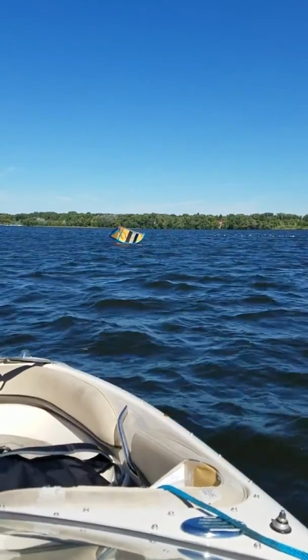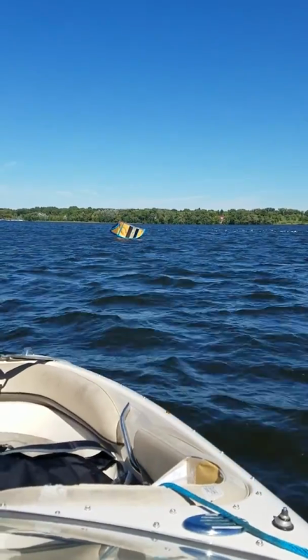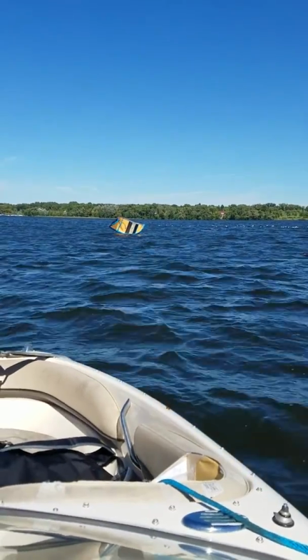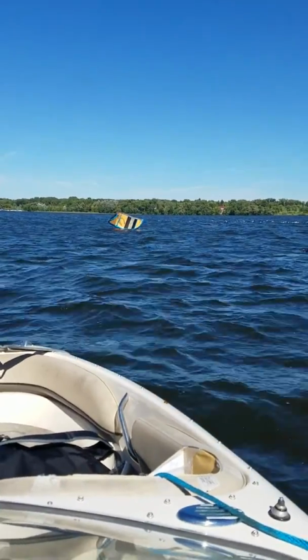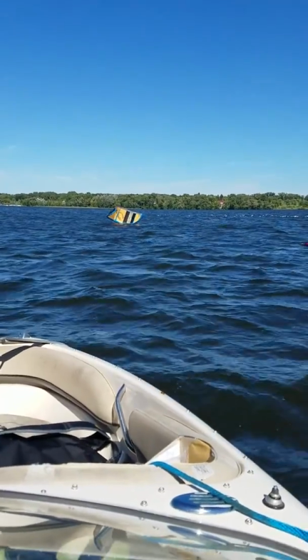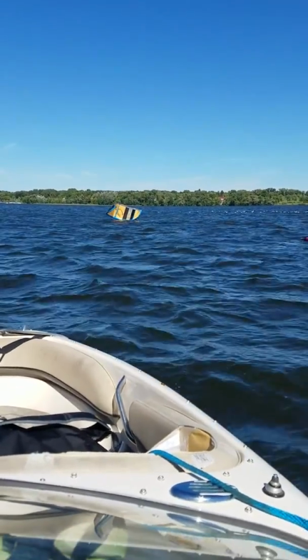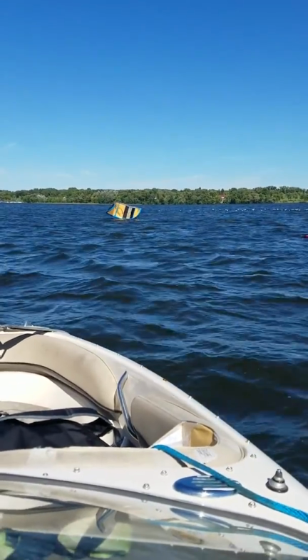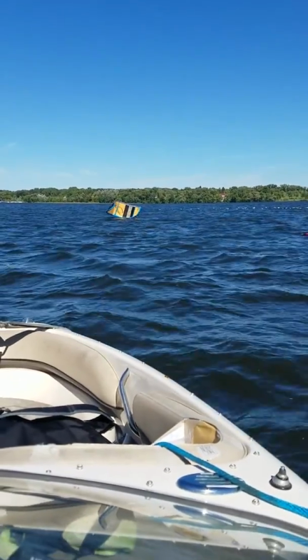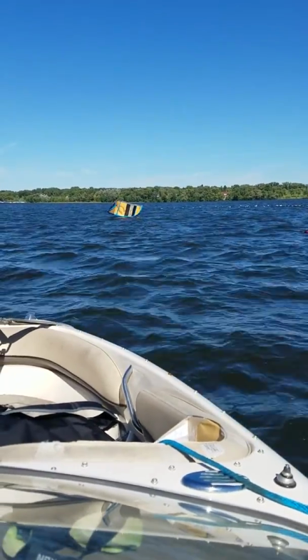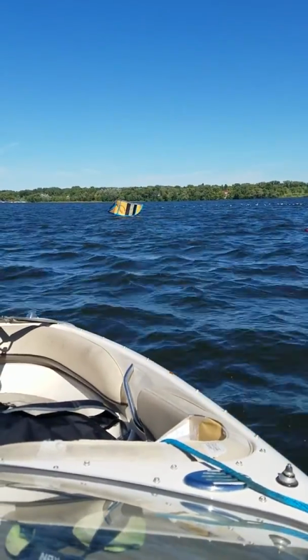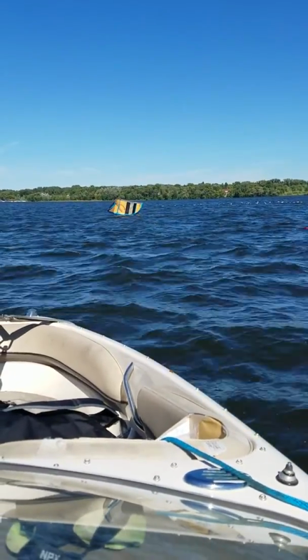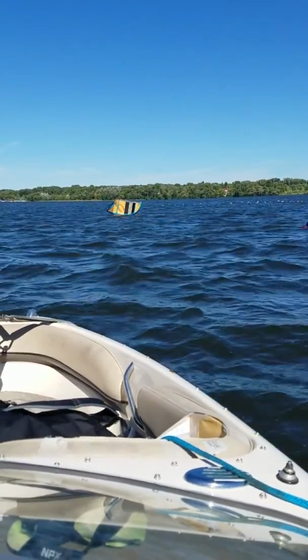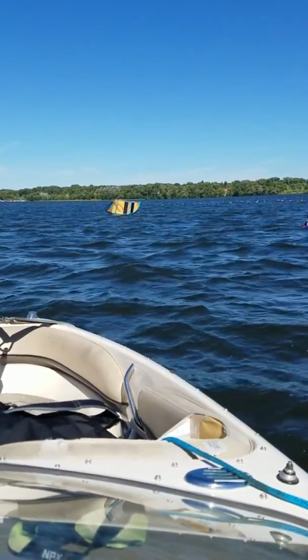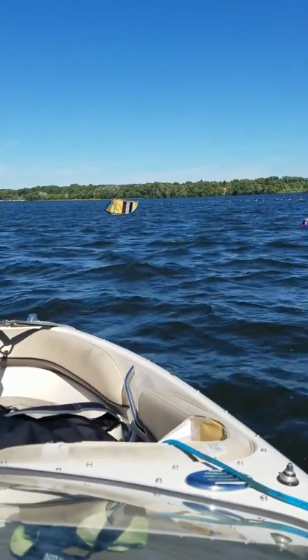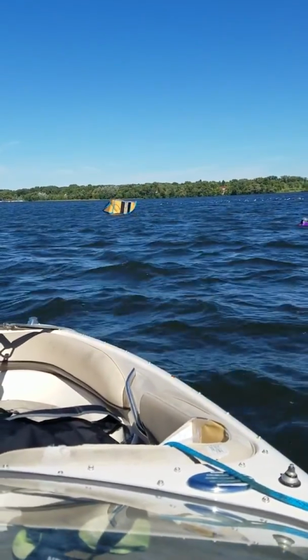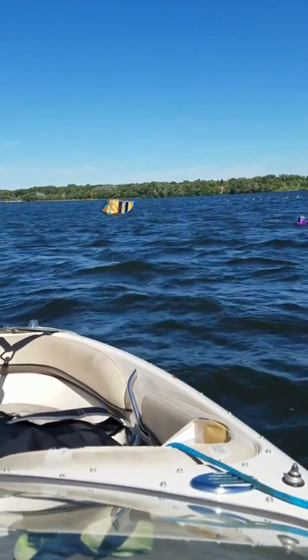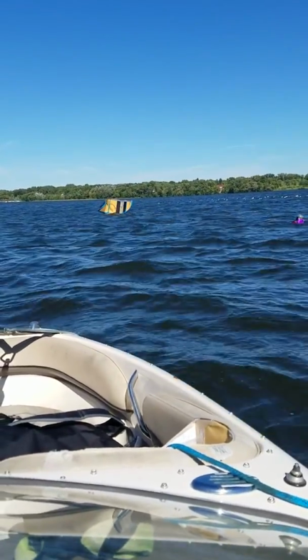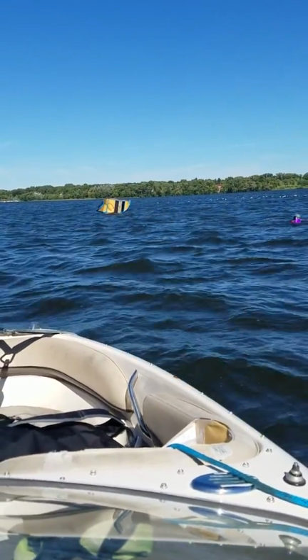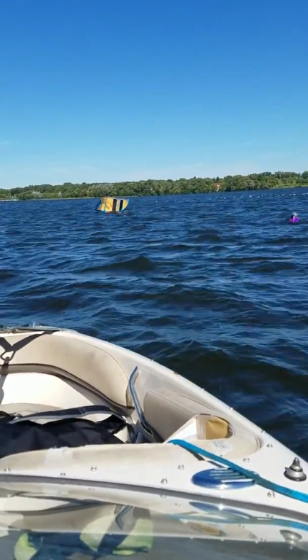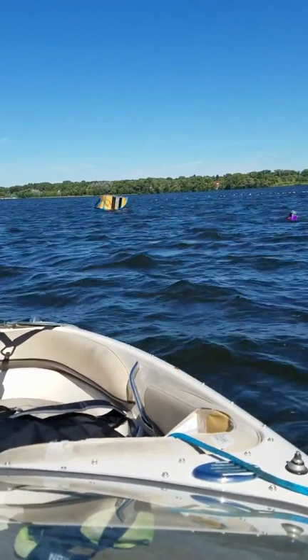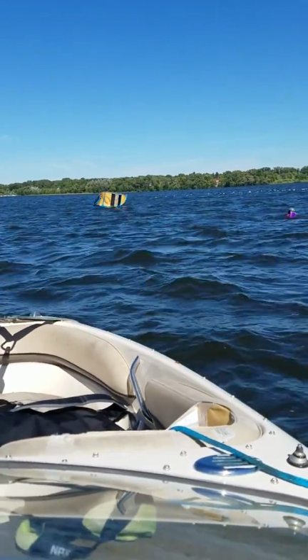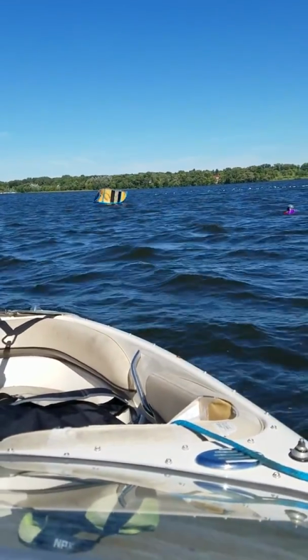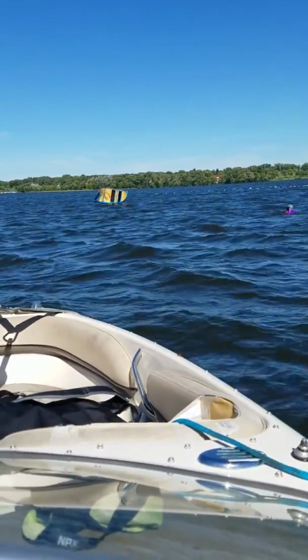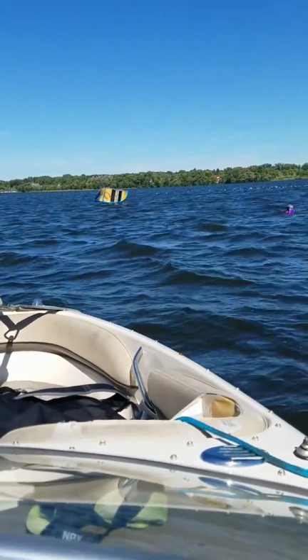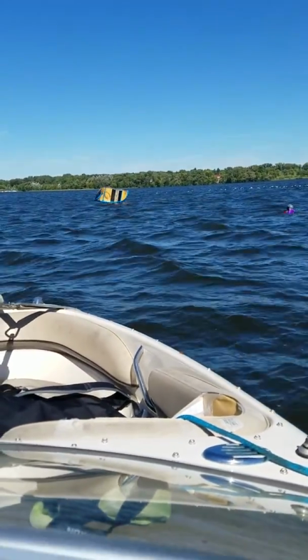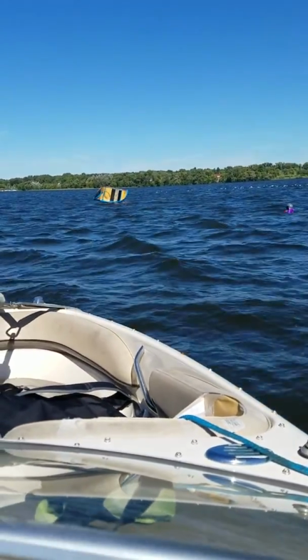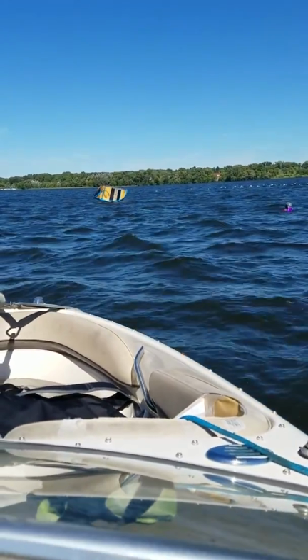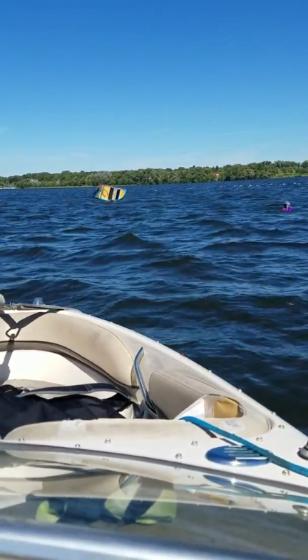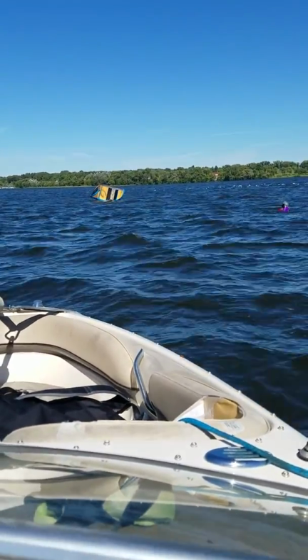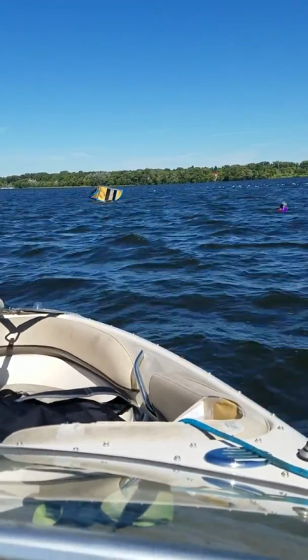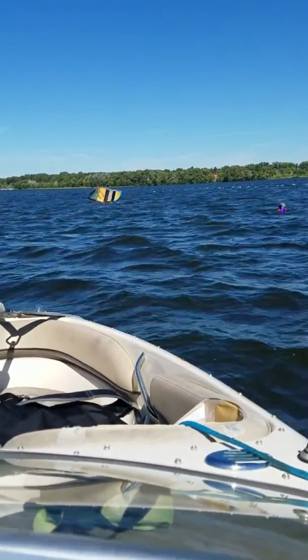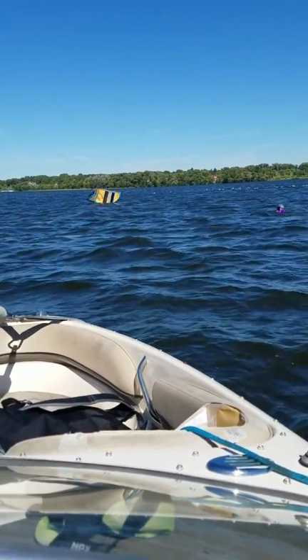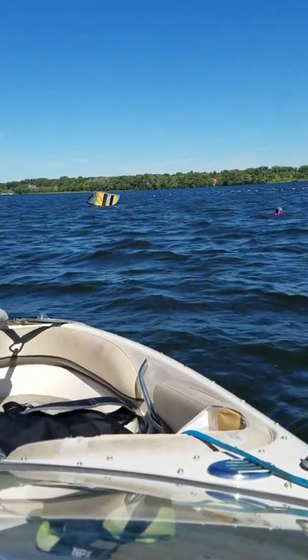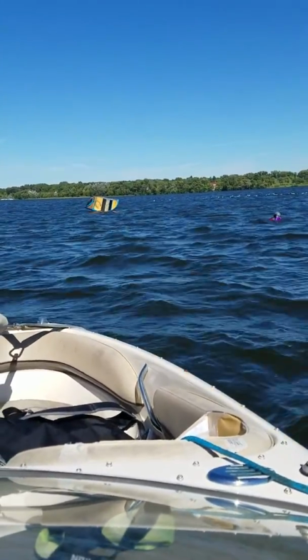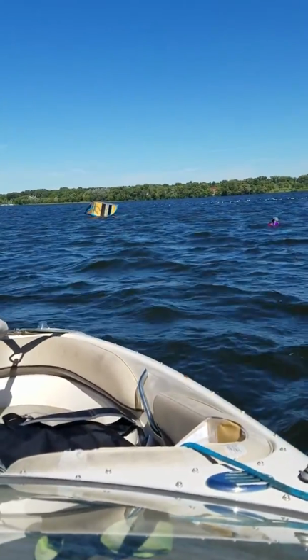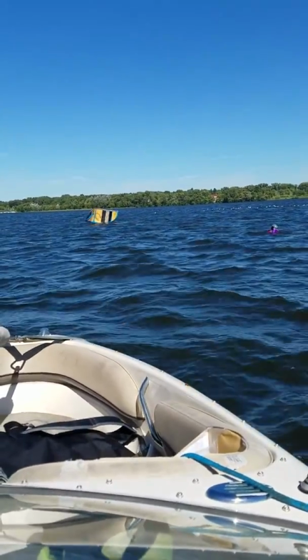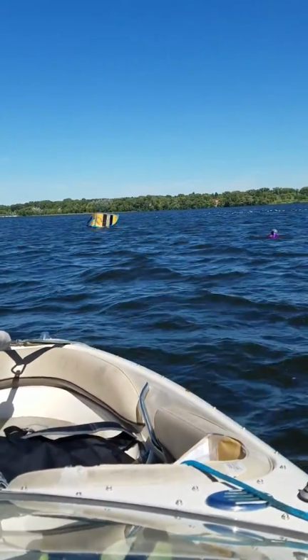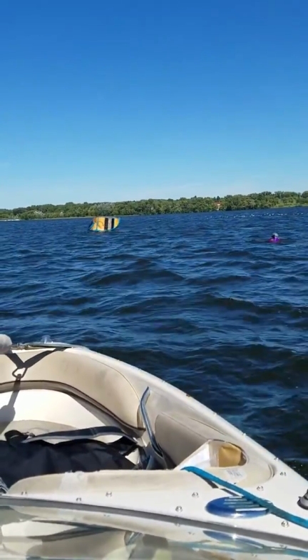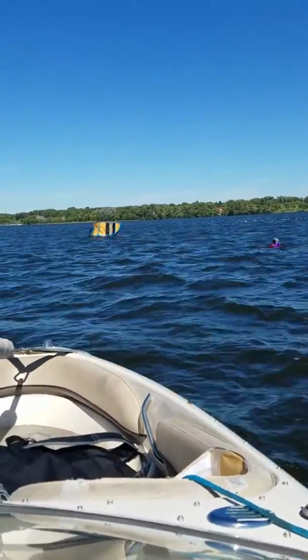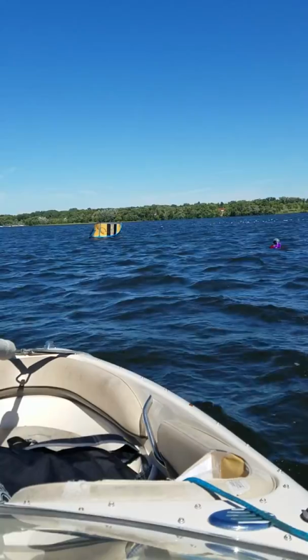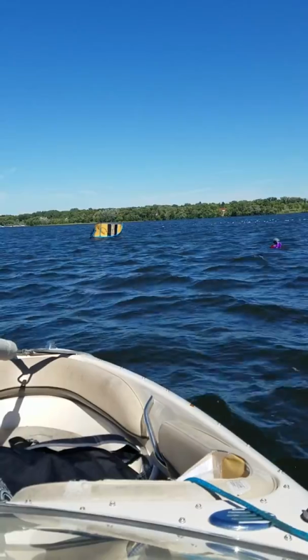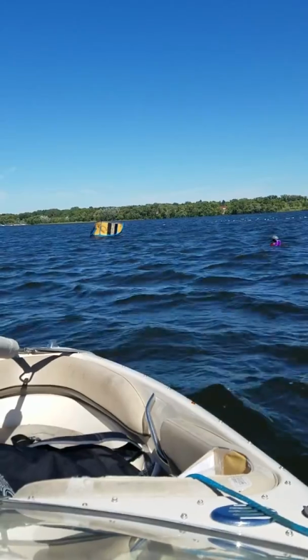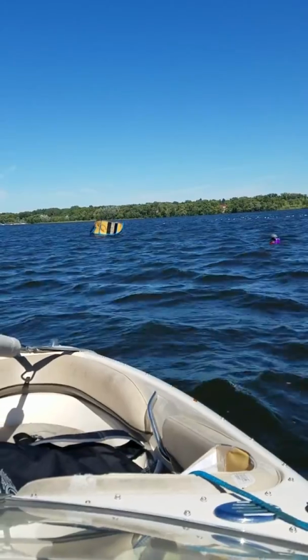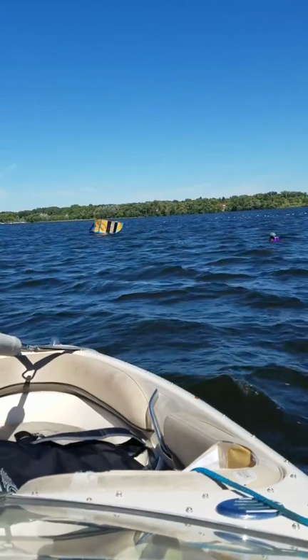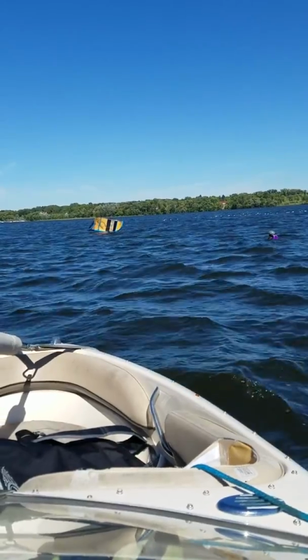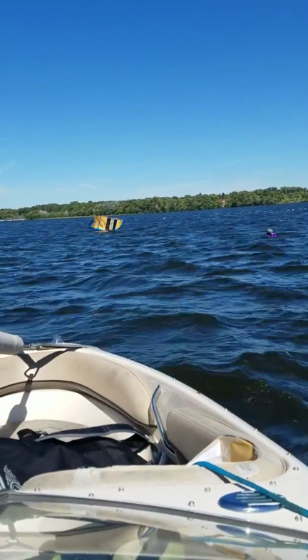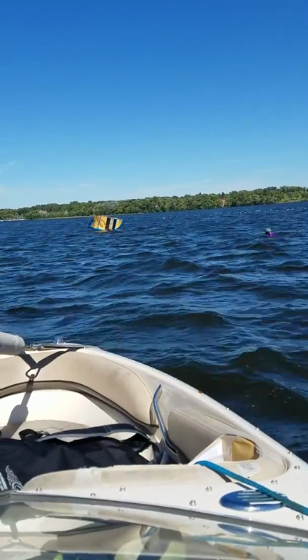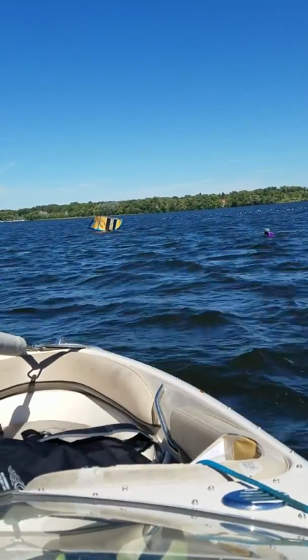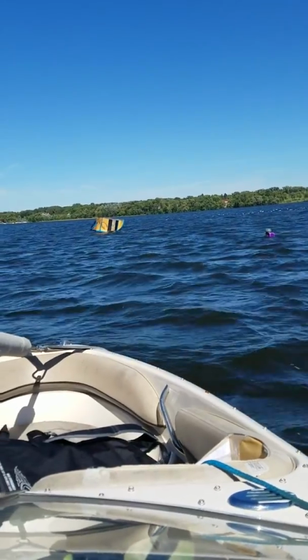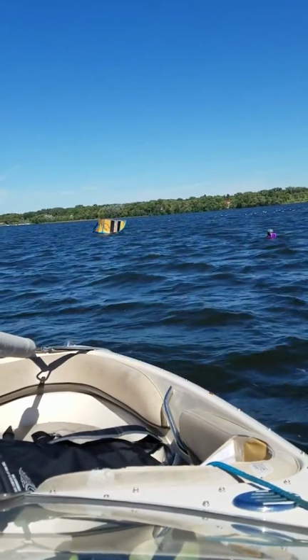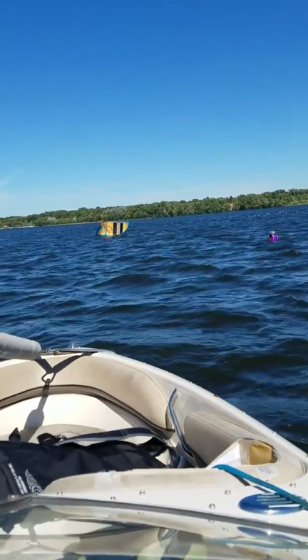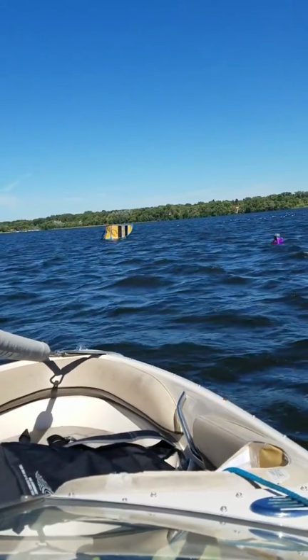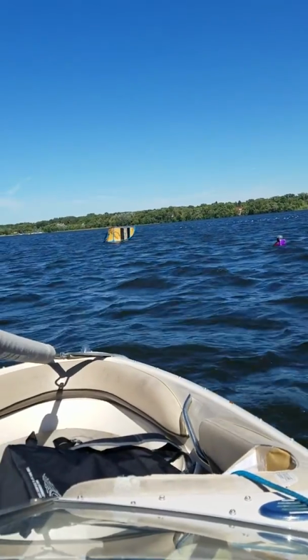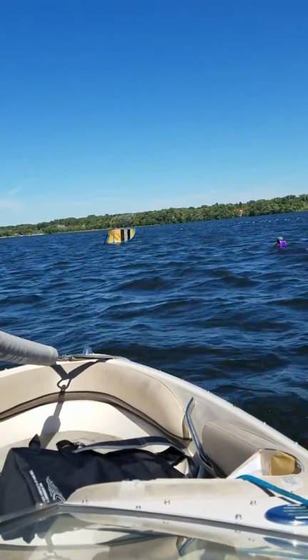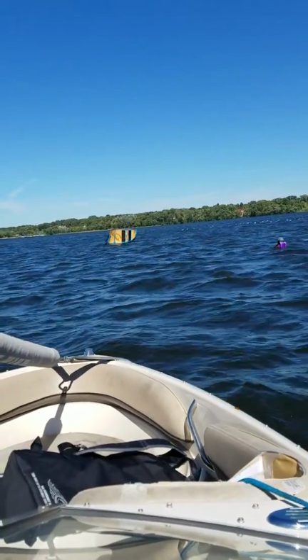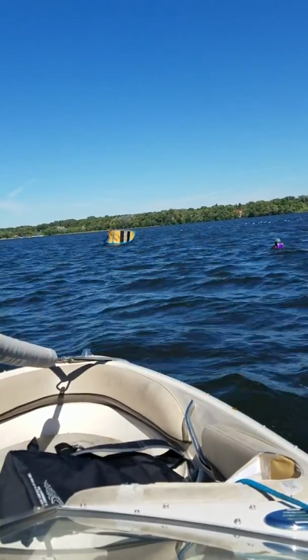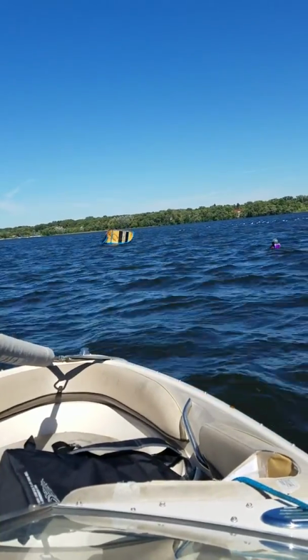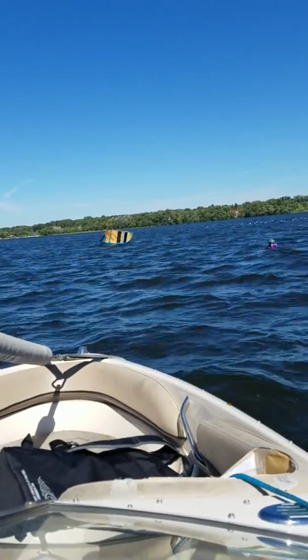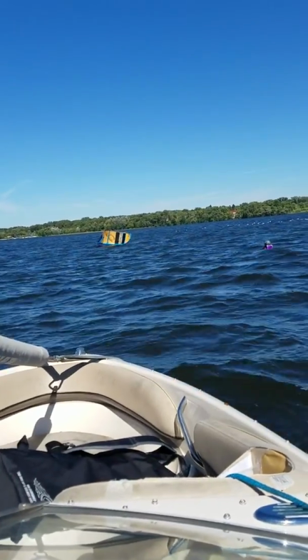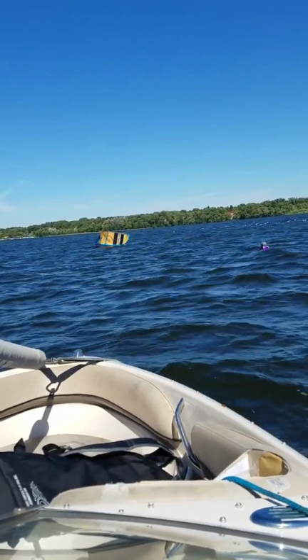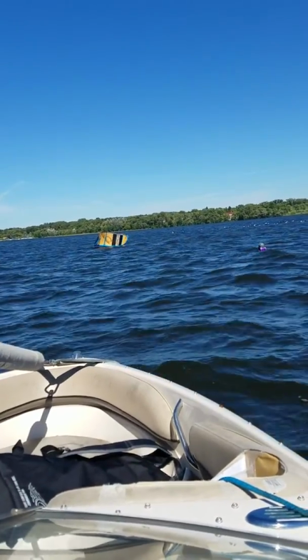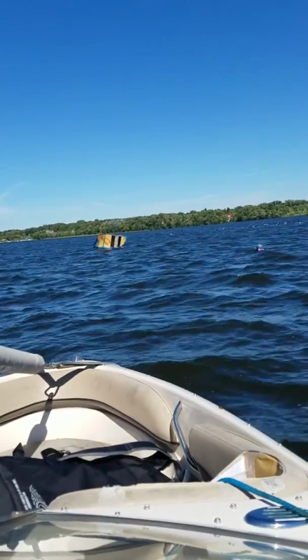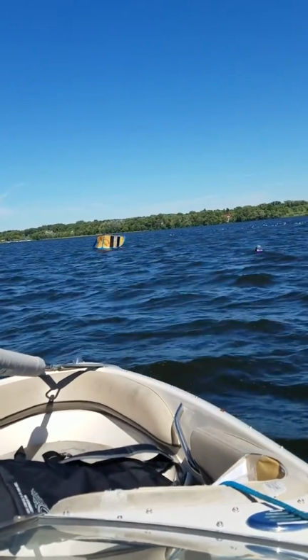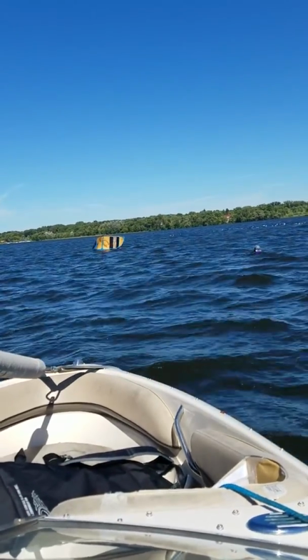There we go, another foot. Pull another foot of that line. Not the bar though. Good, good.